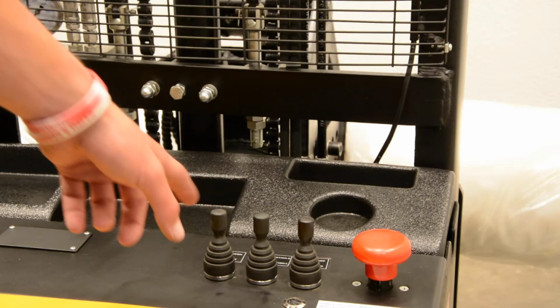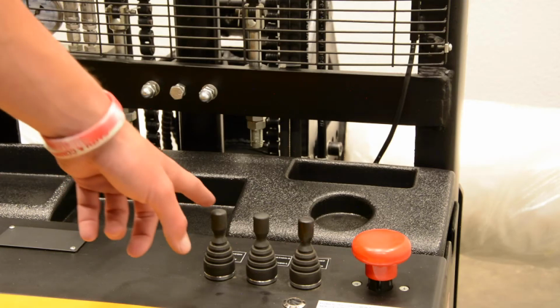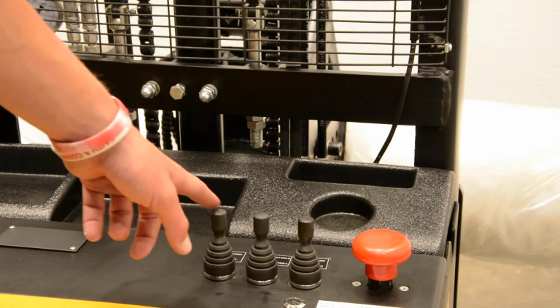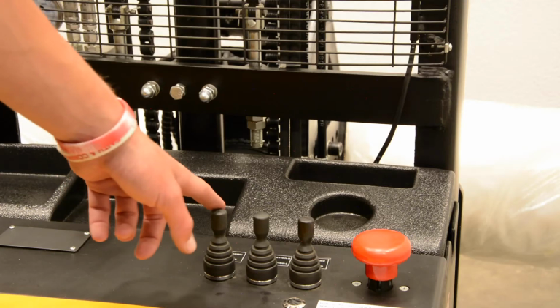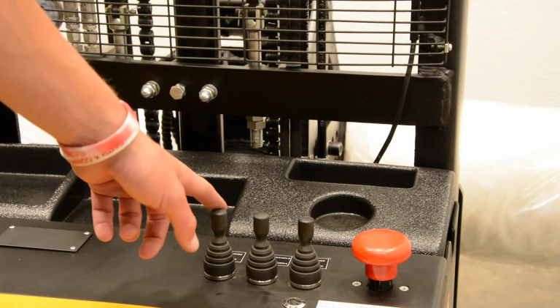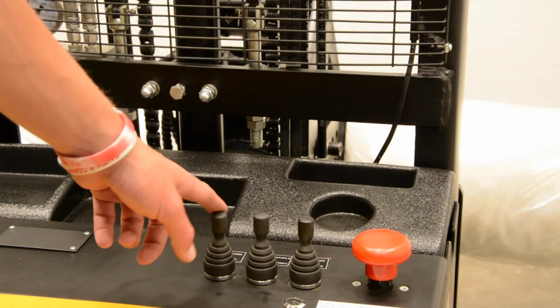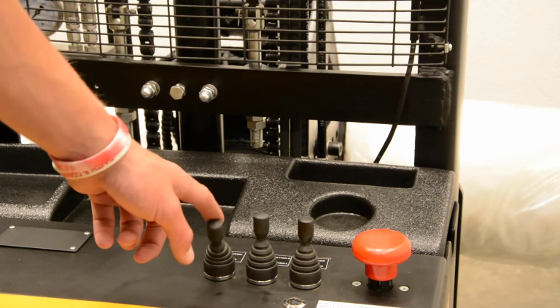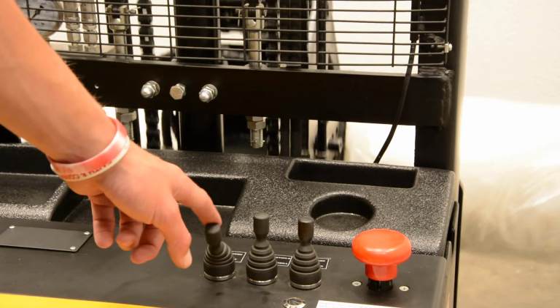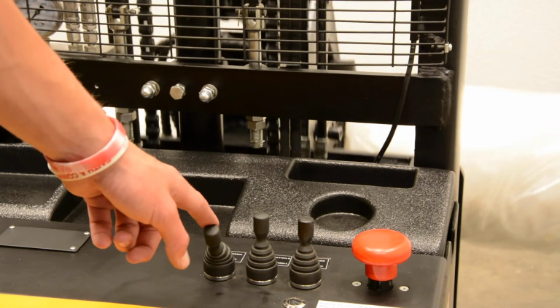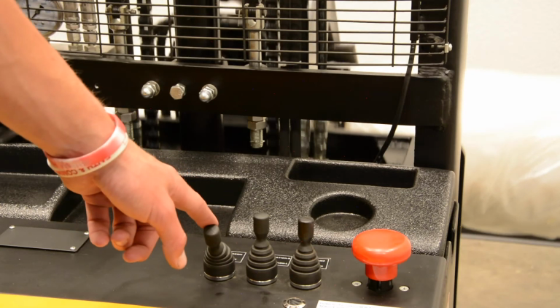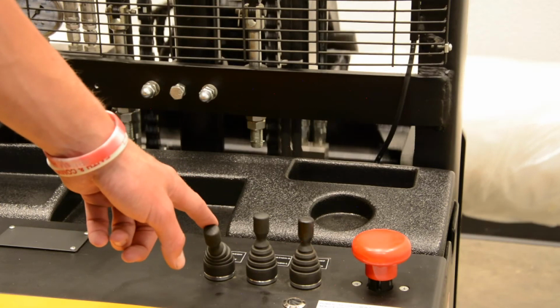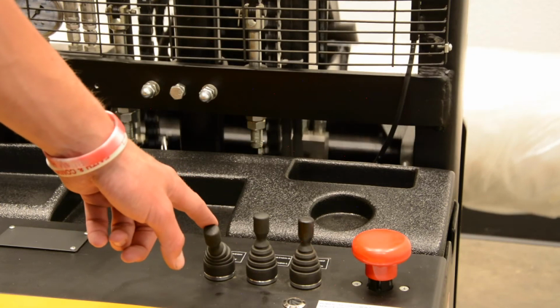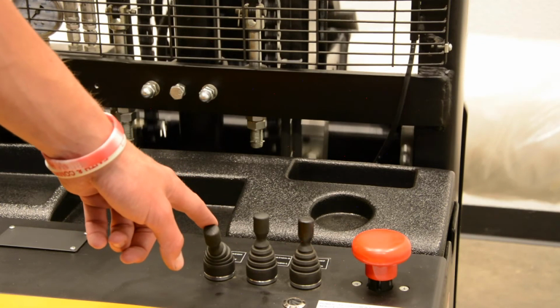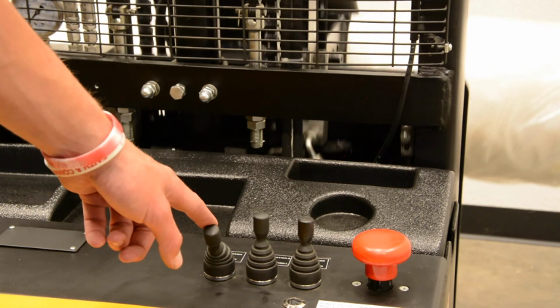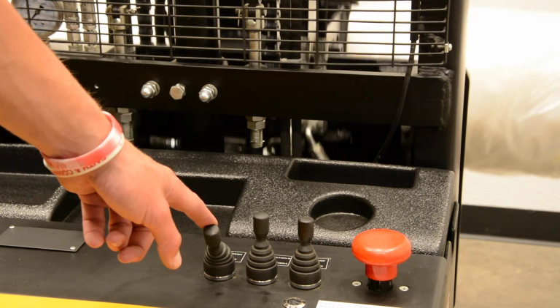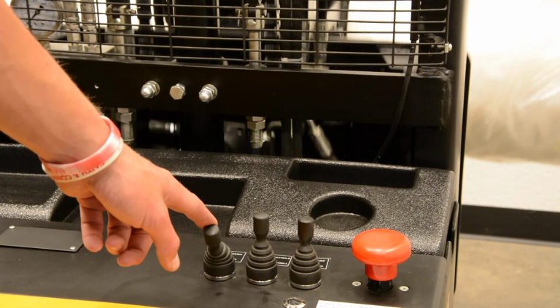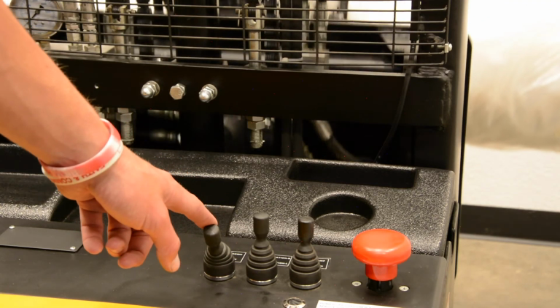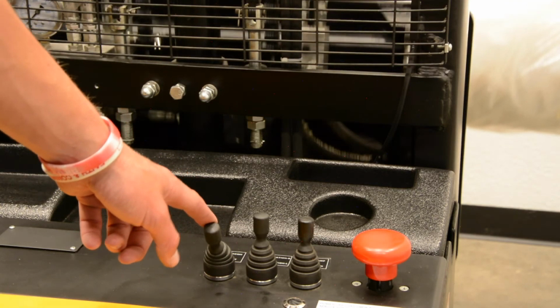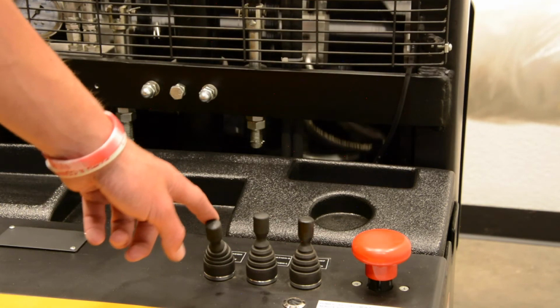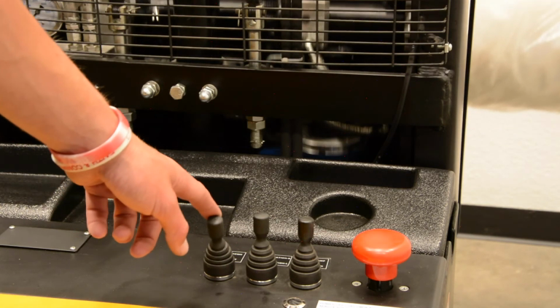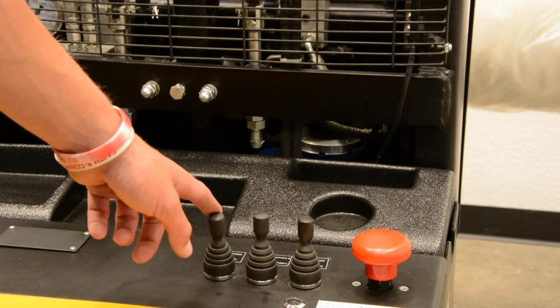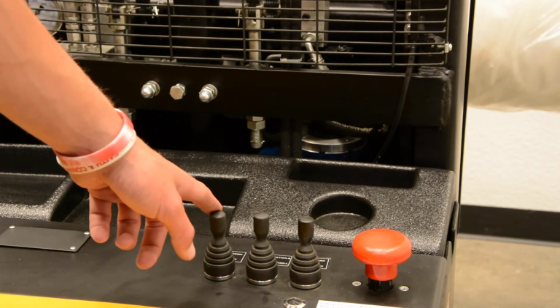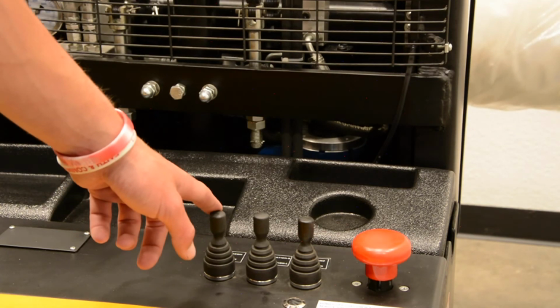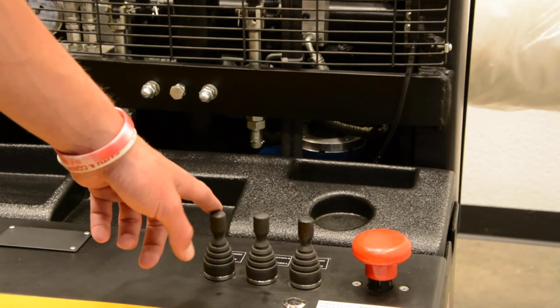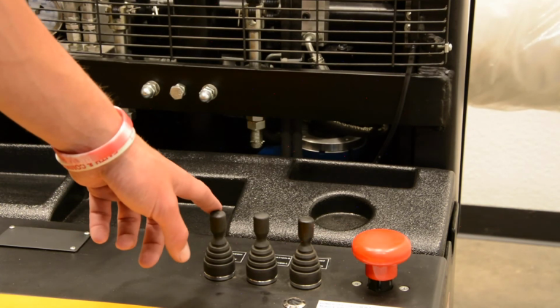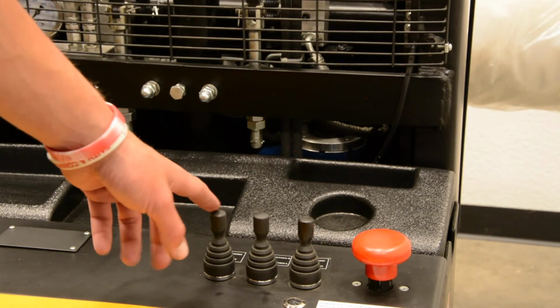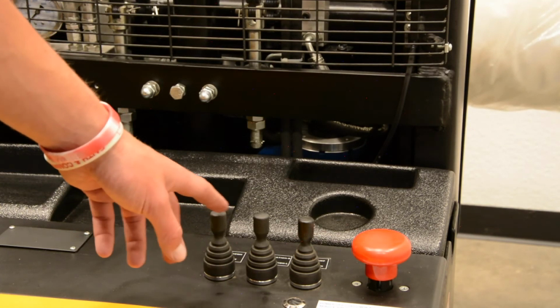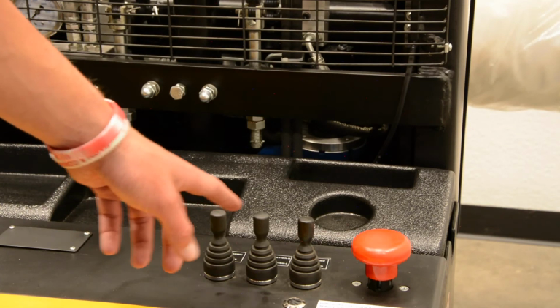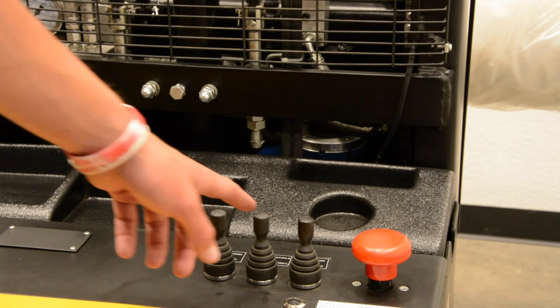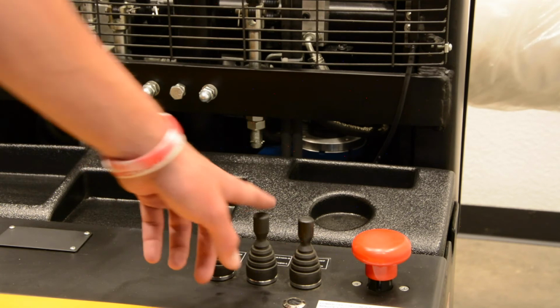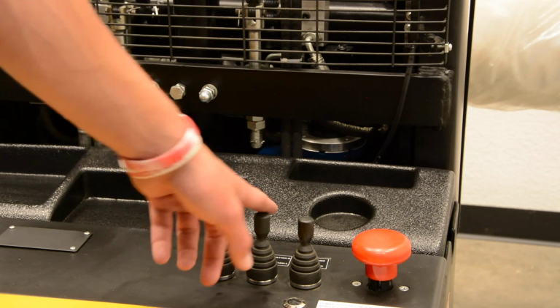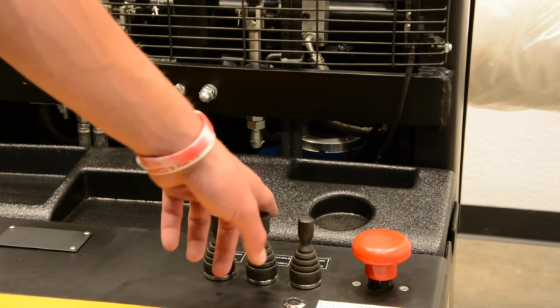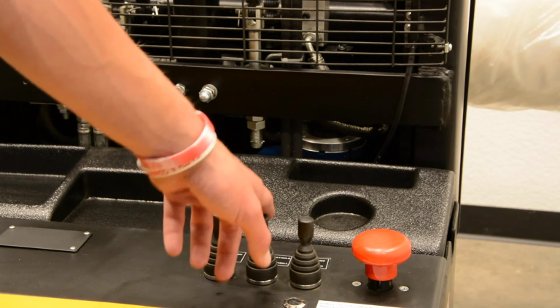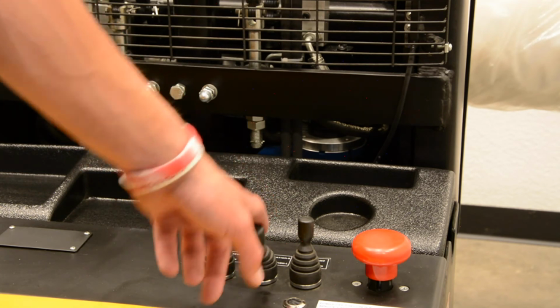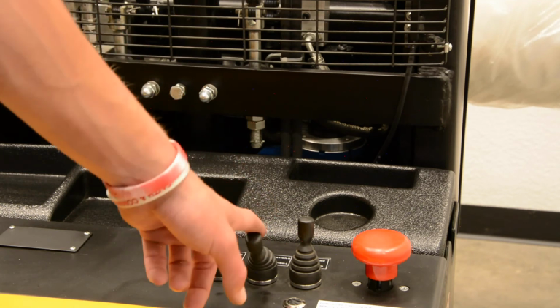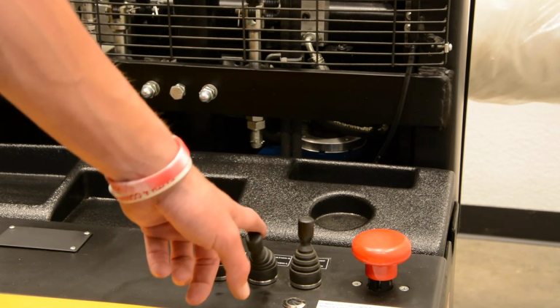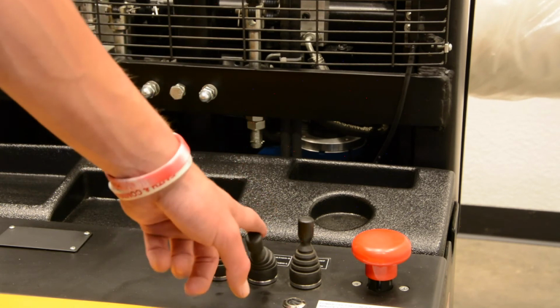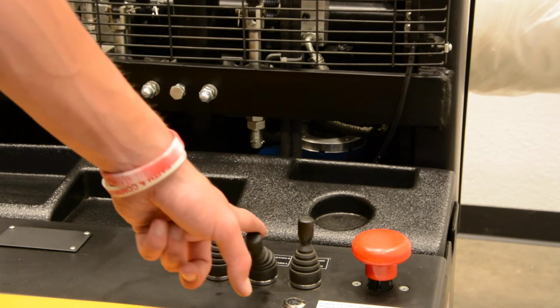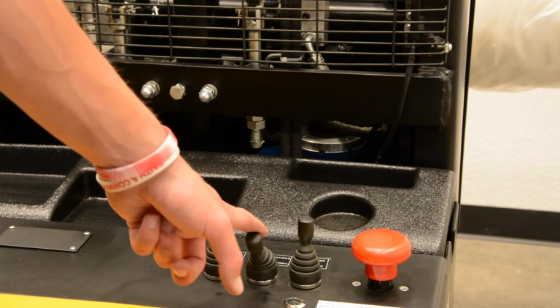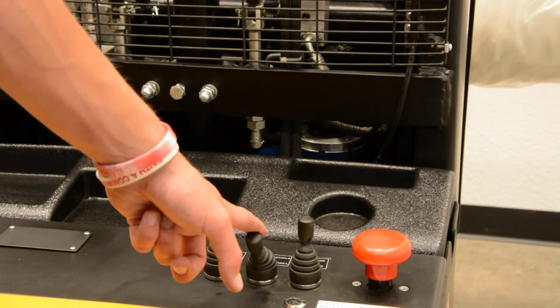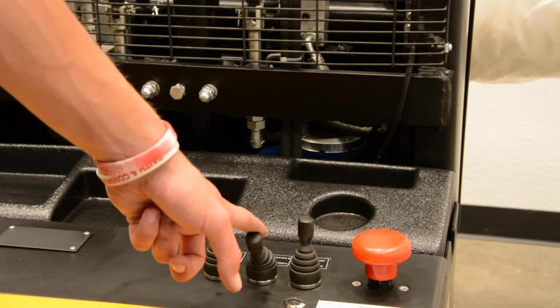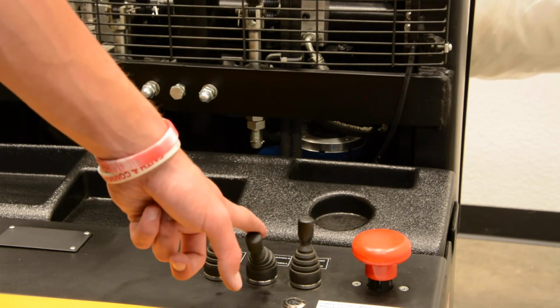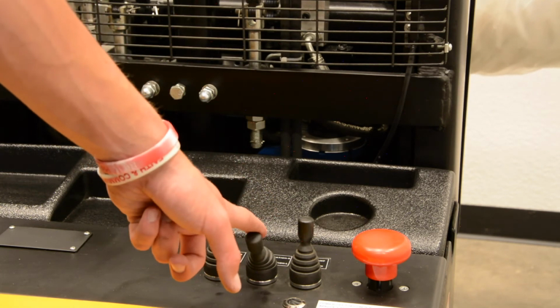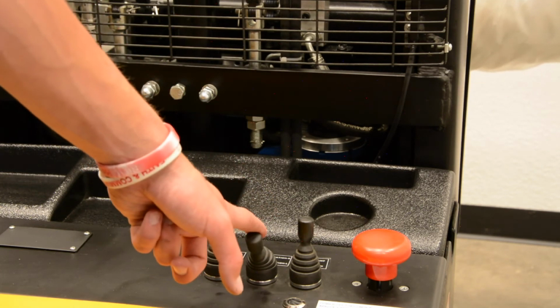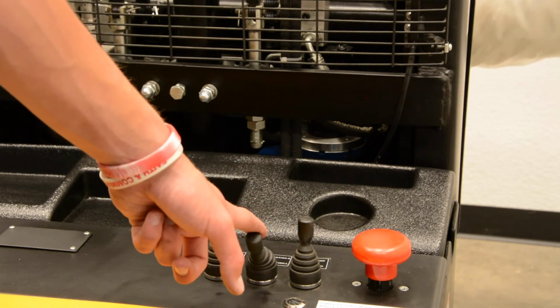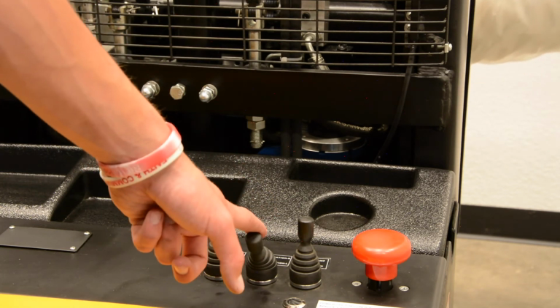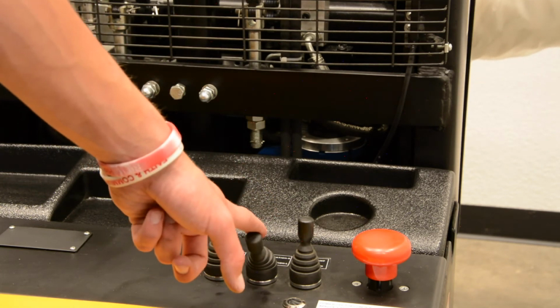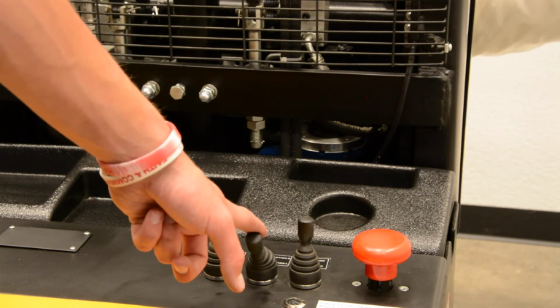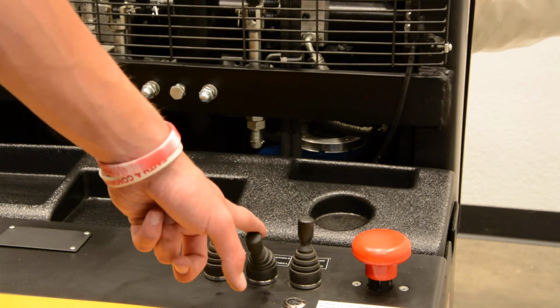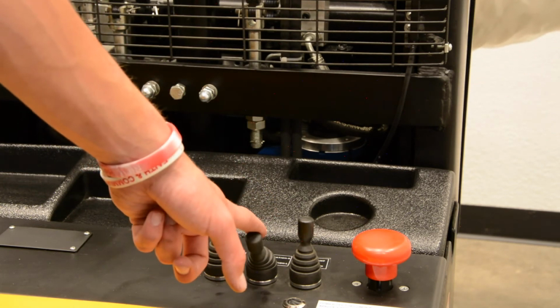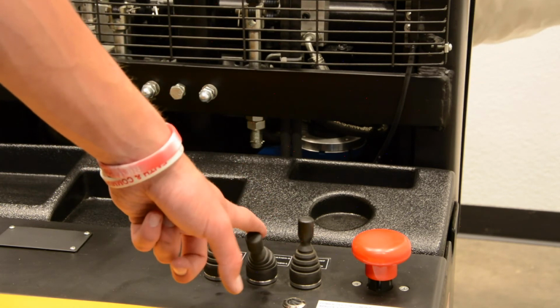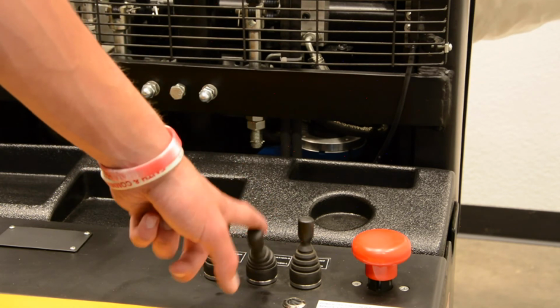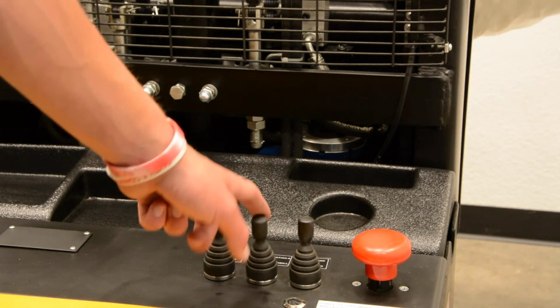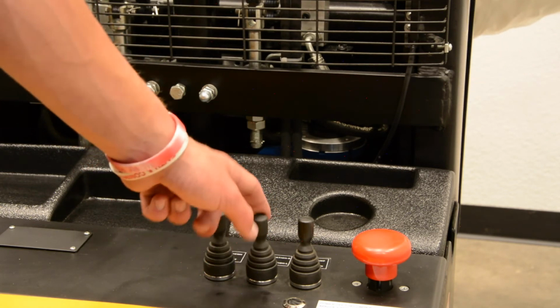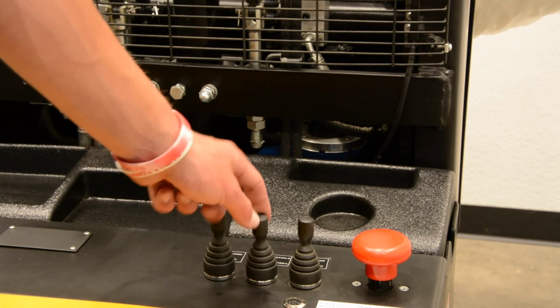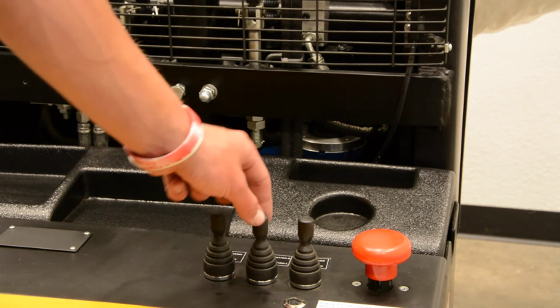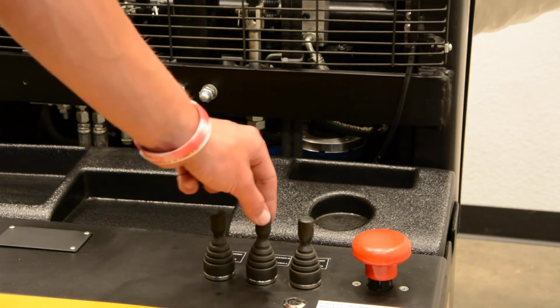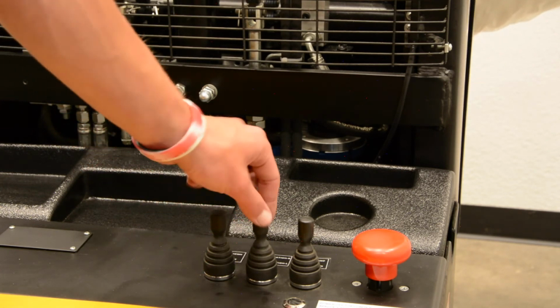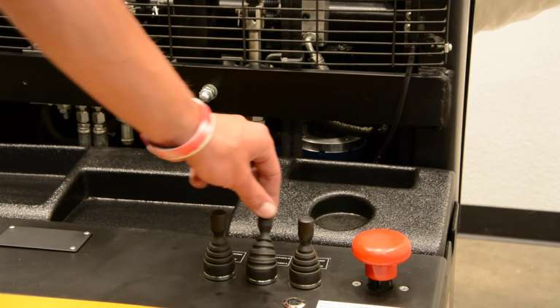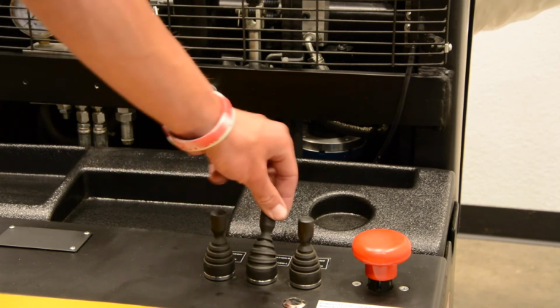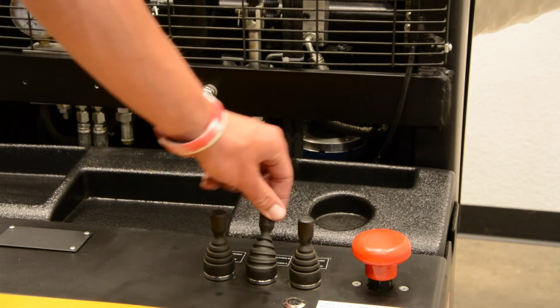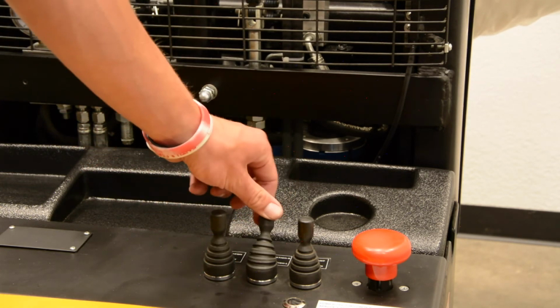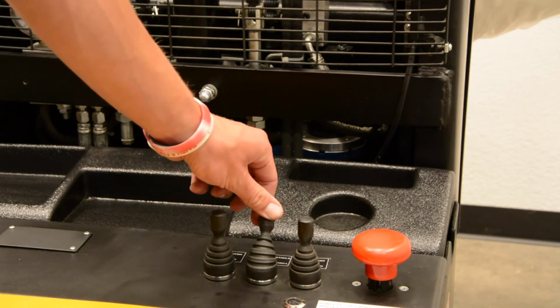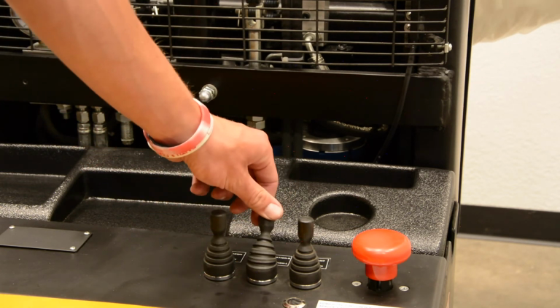There are also switches on the dashboard of the unit which can raise, lower, and rotate rolls left and right as well.